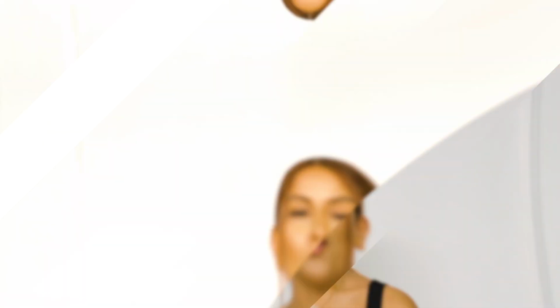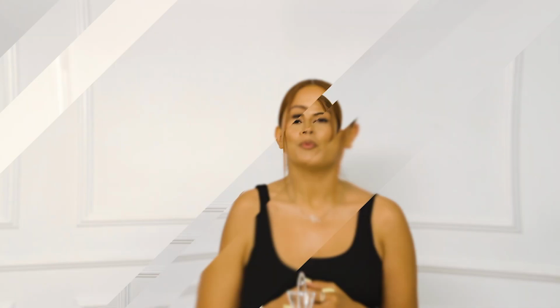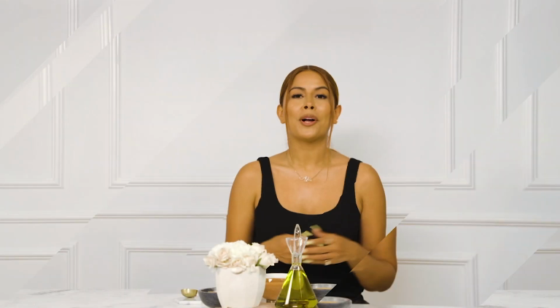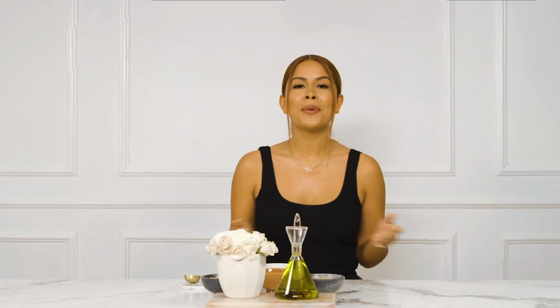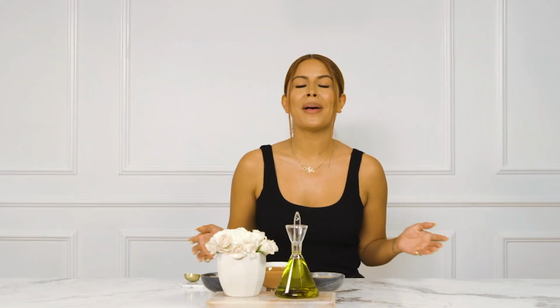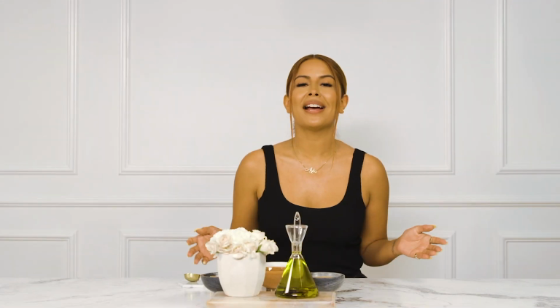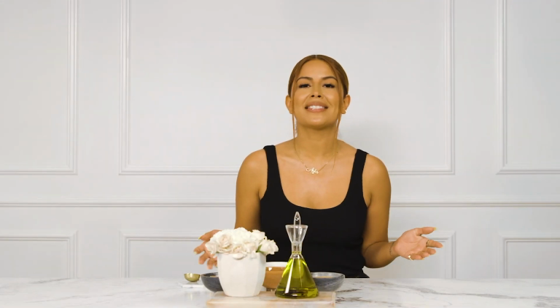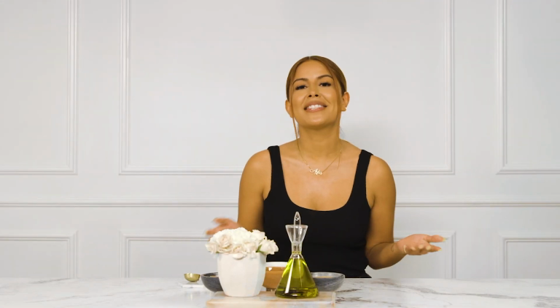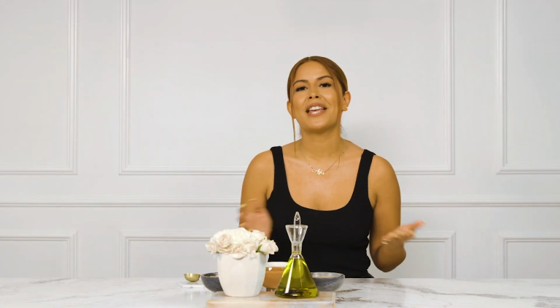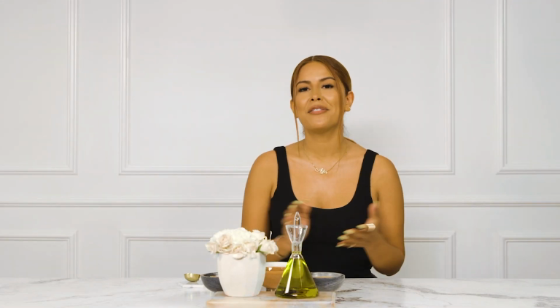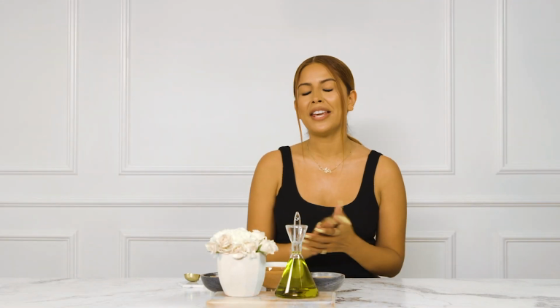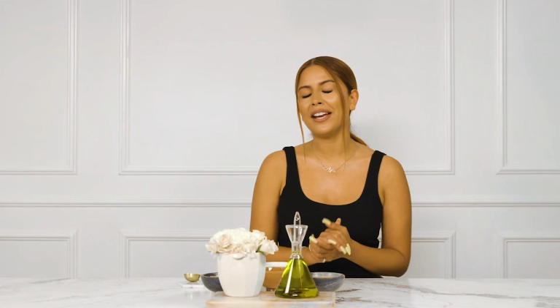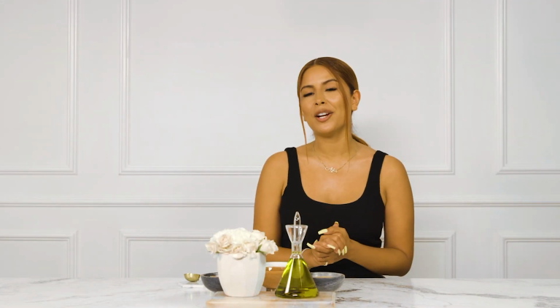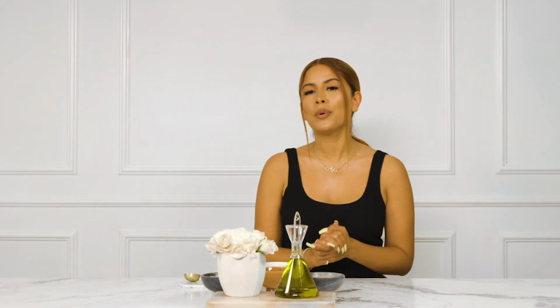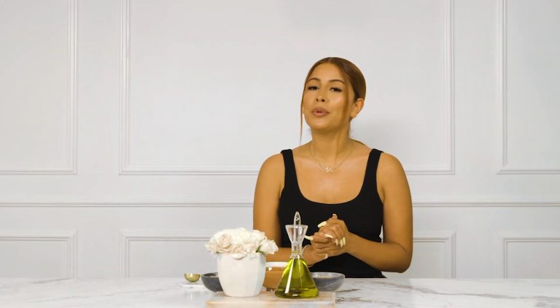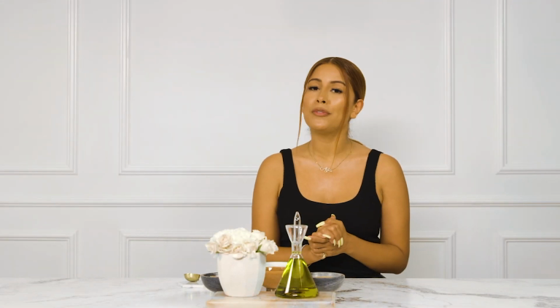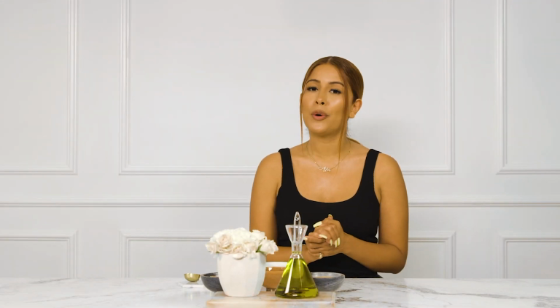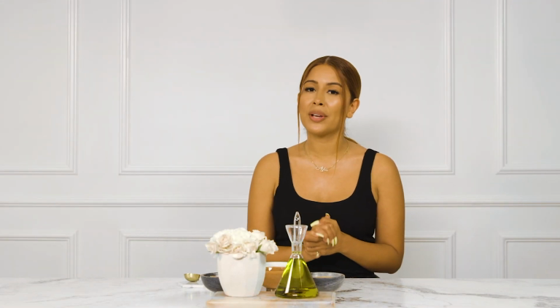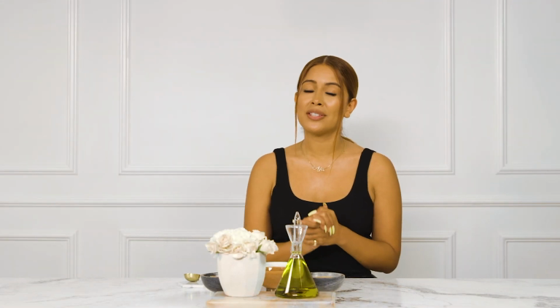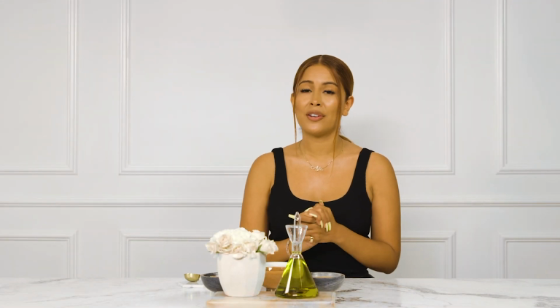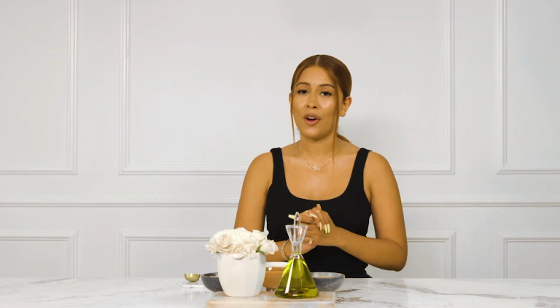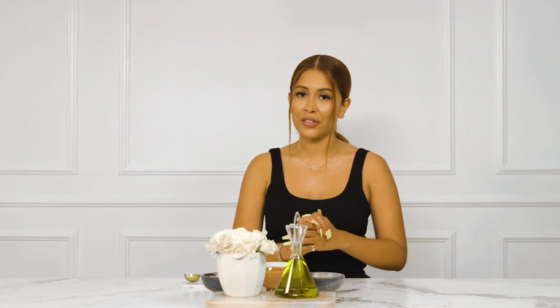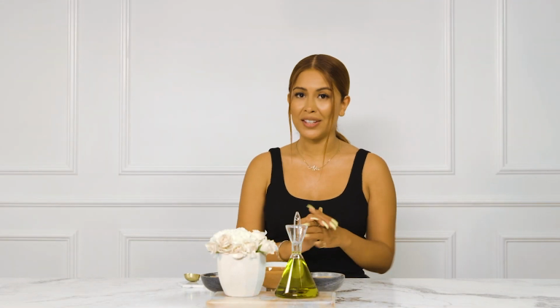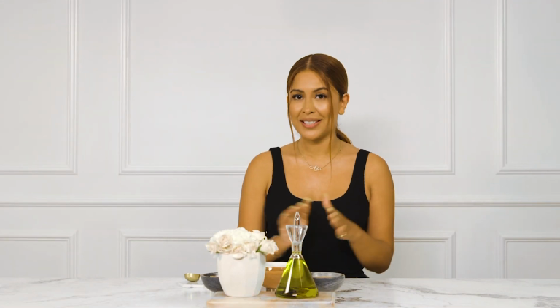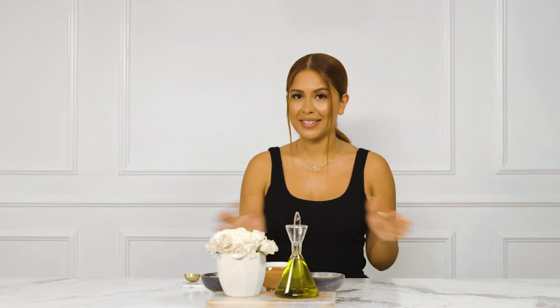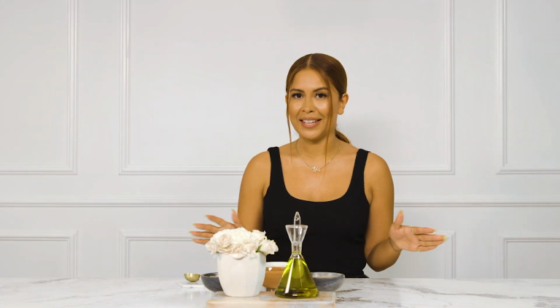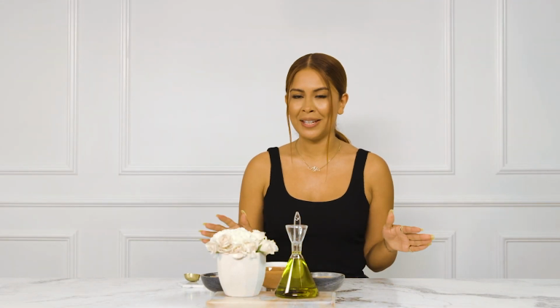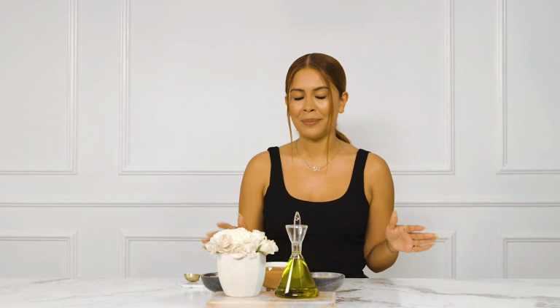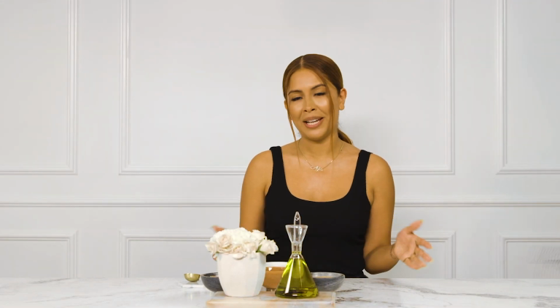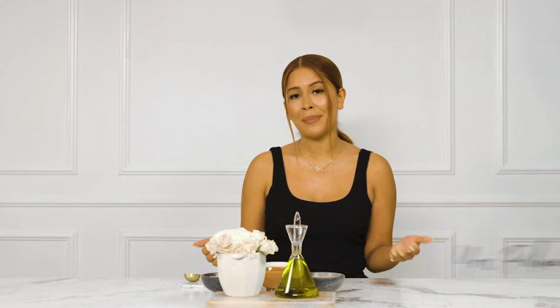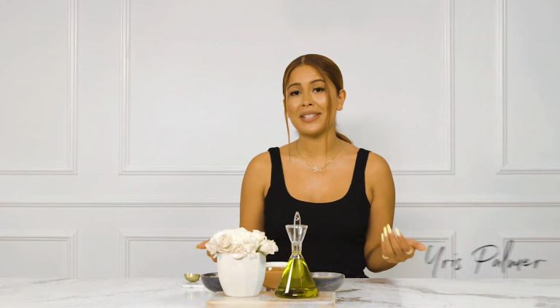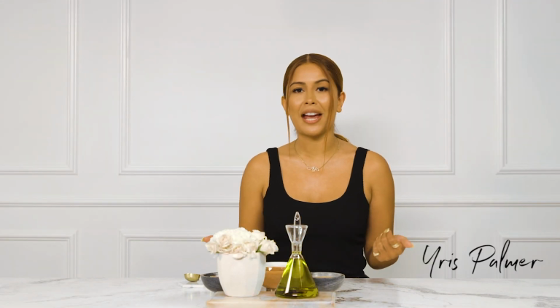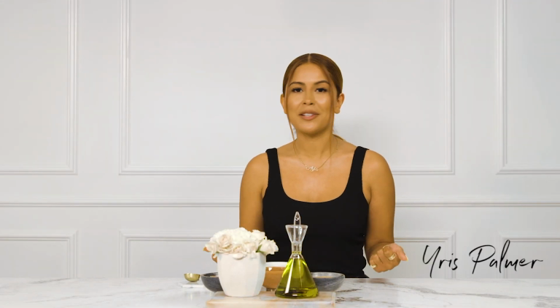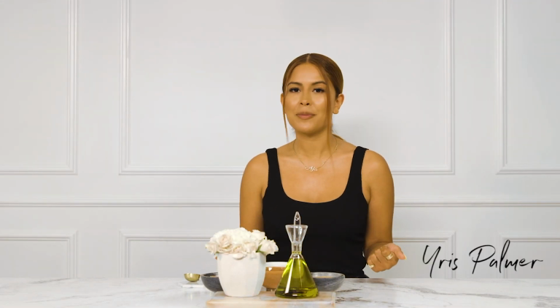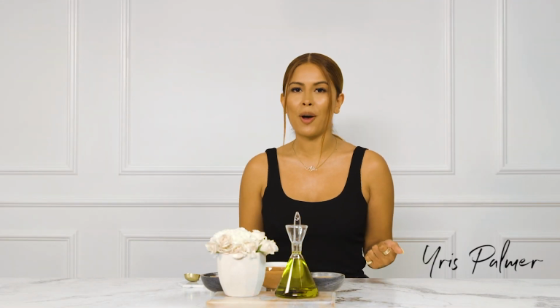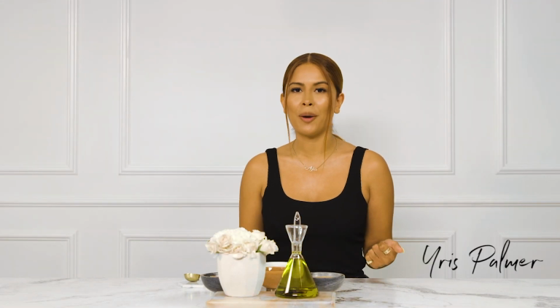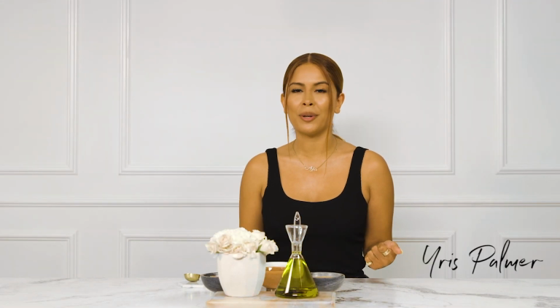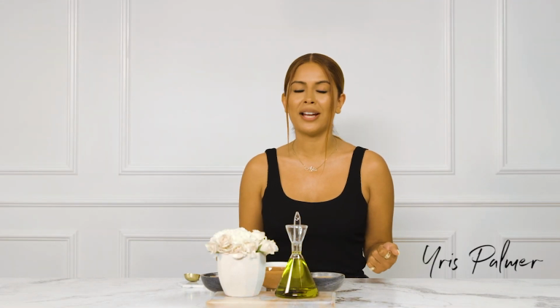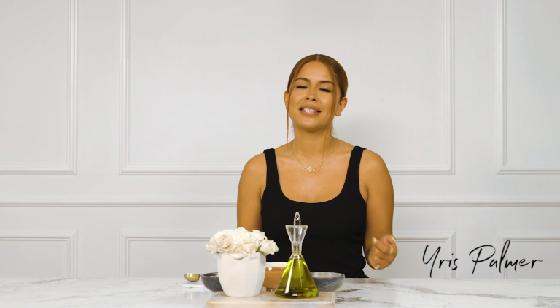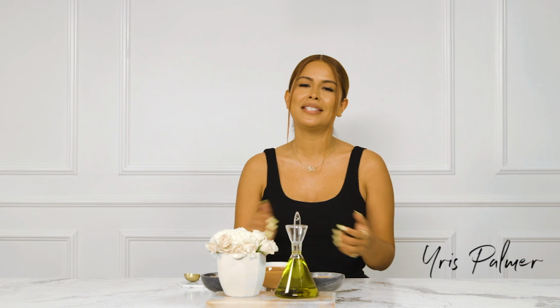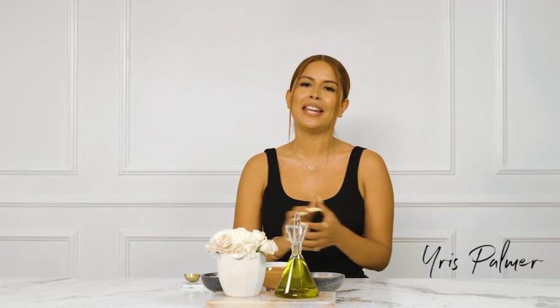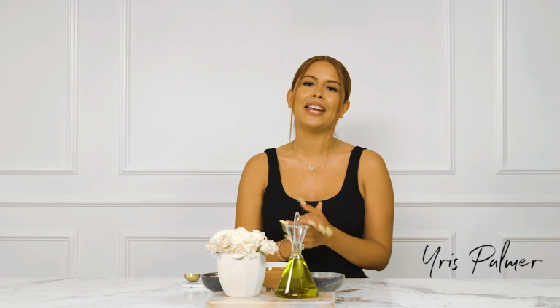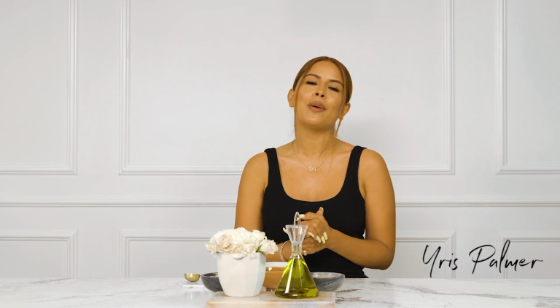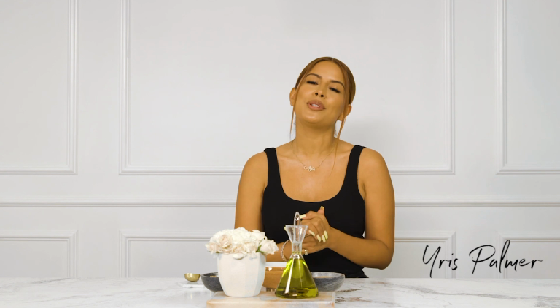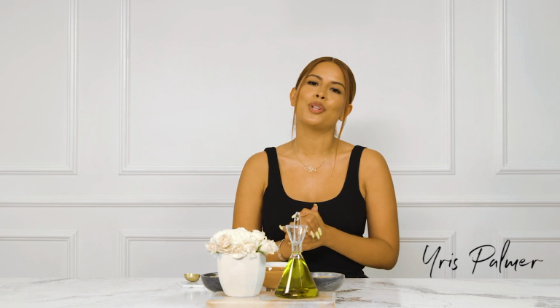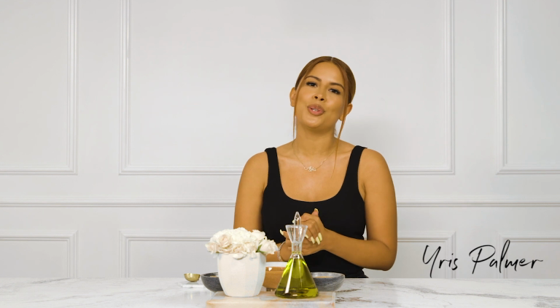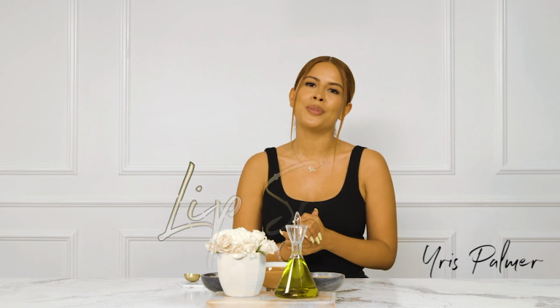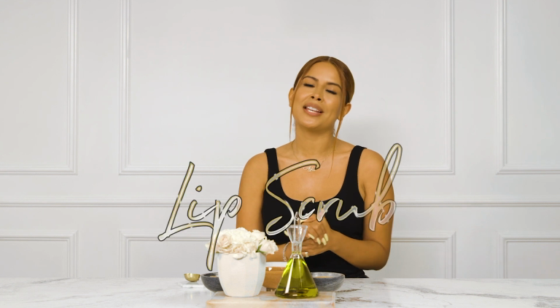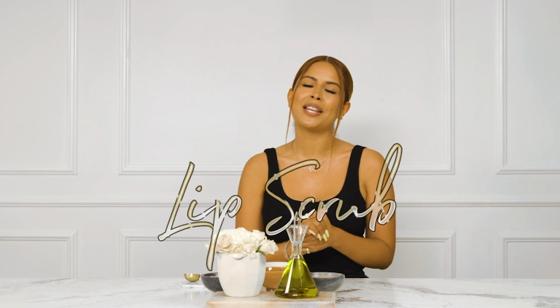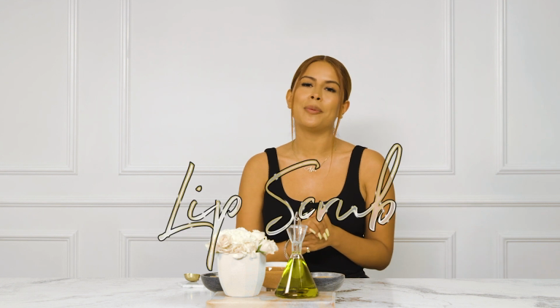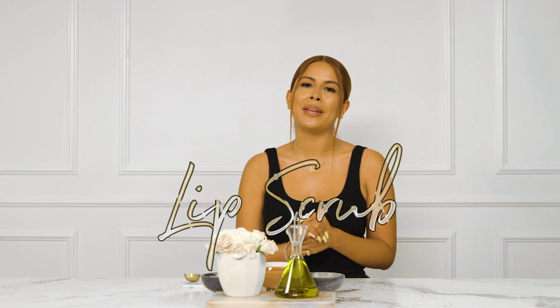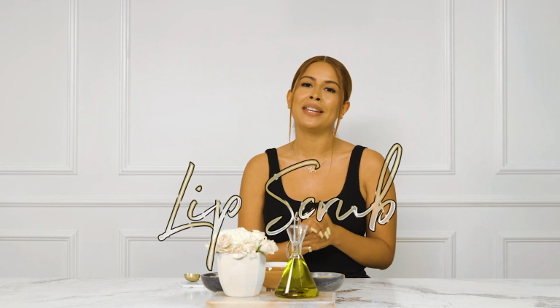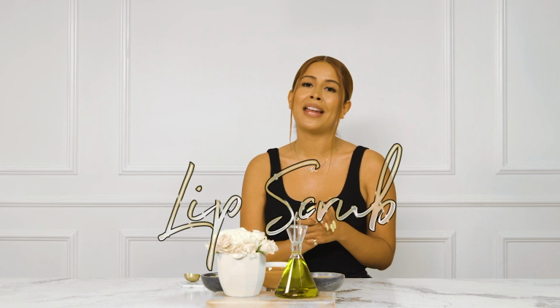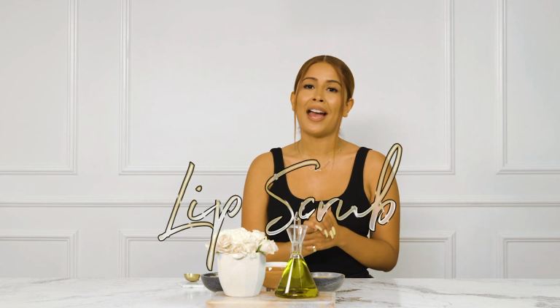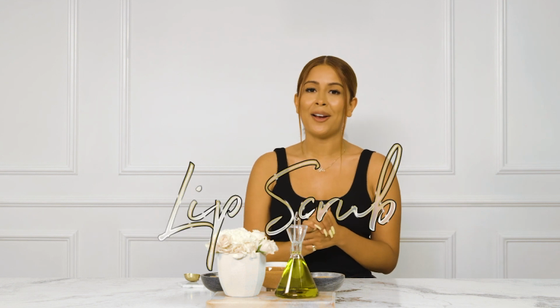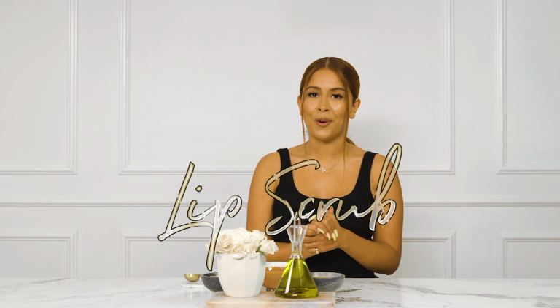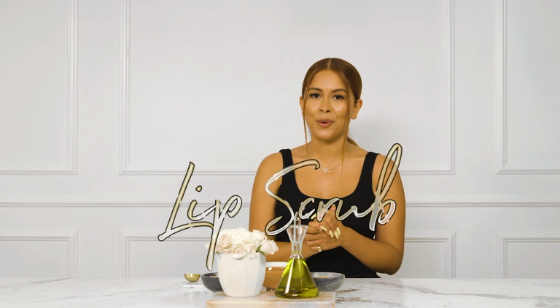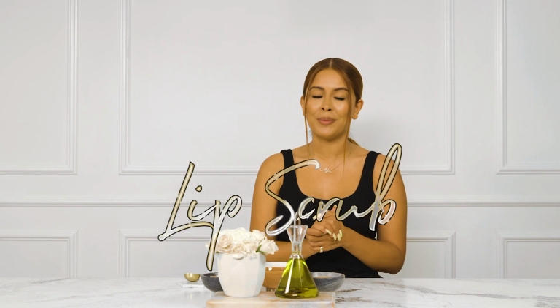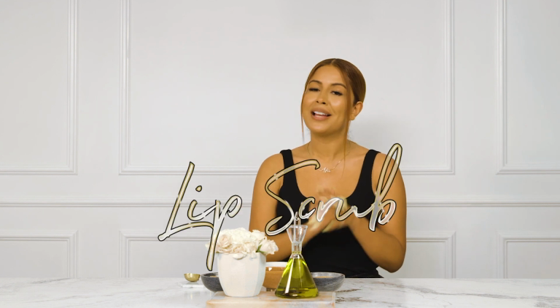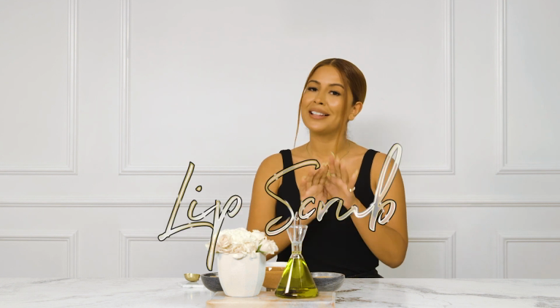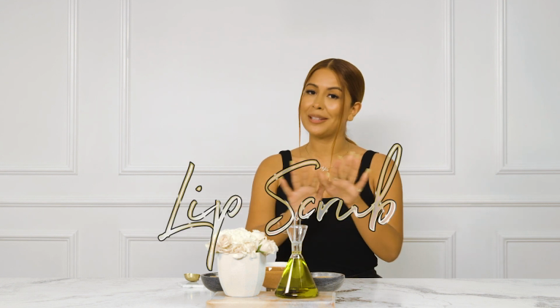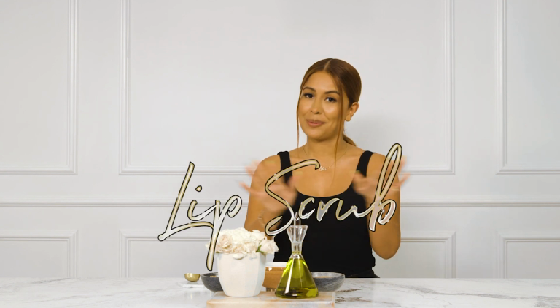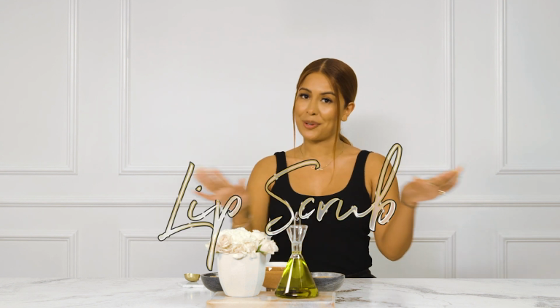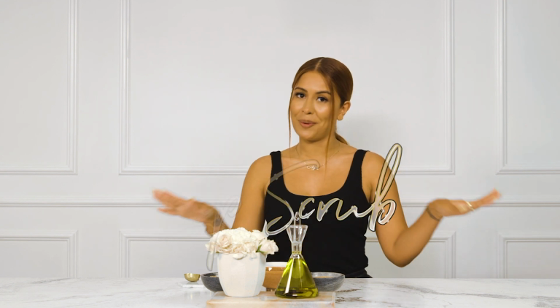Welcome back to Sev Care where we focus on all things skin. My name is Iris Palmer and today I'll be showing you guys how to make an at-home lip scrub.